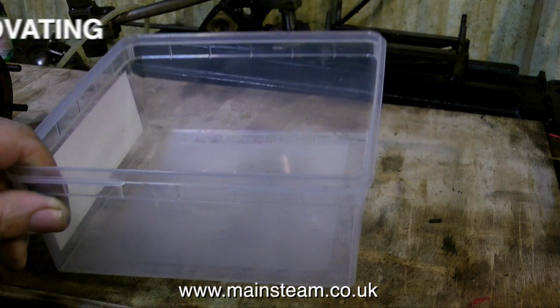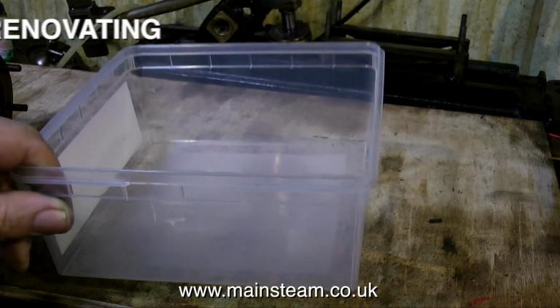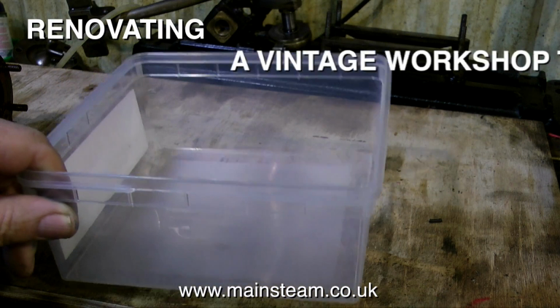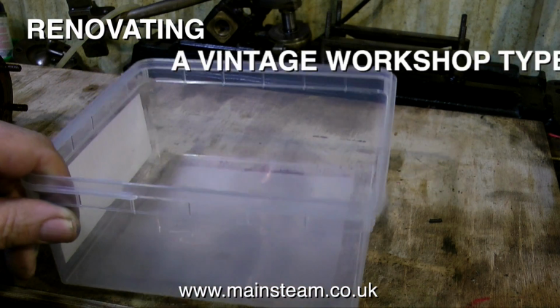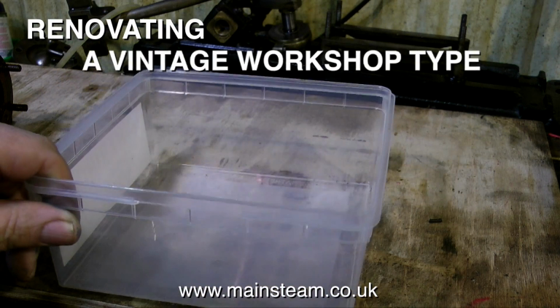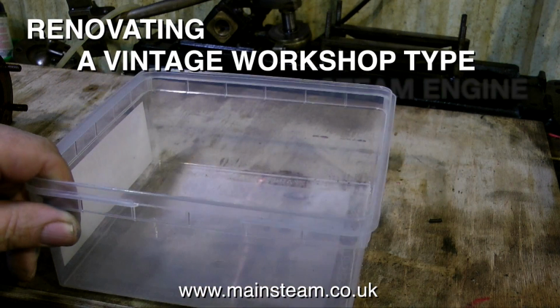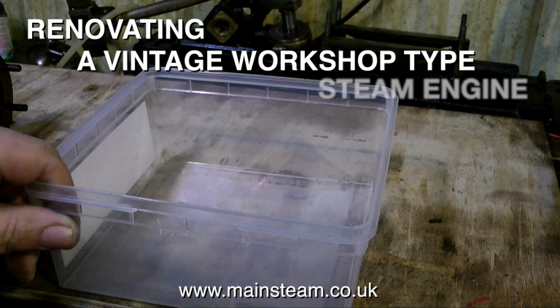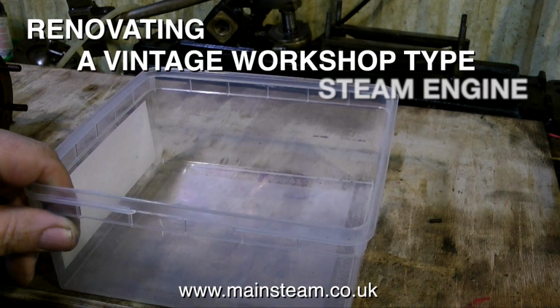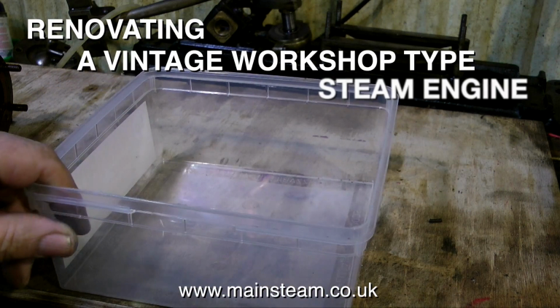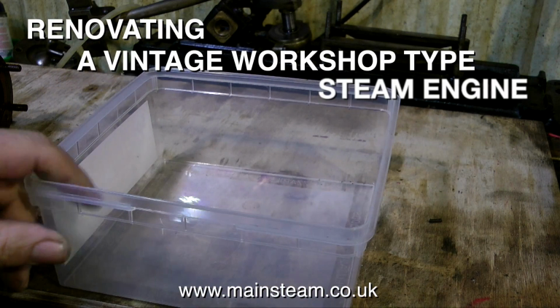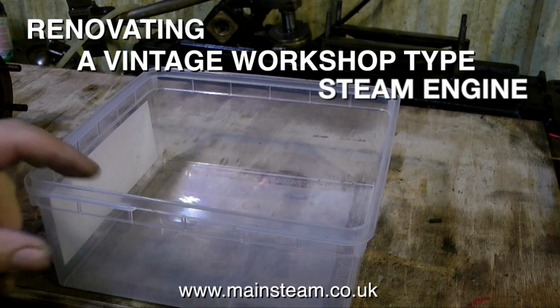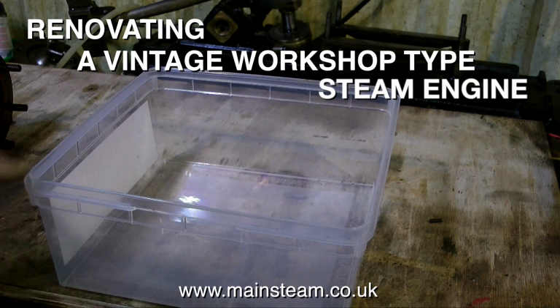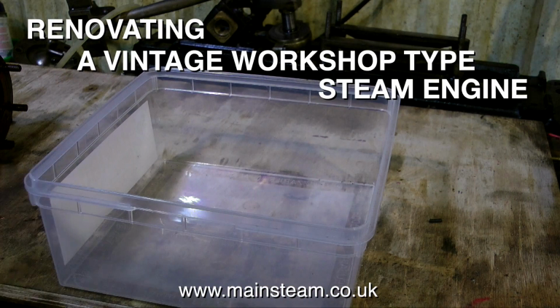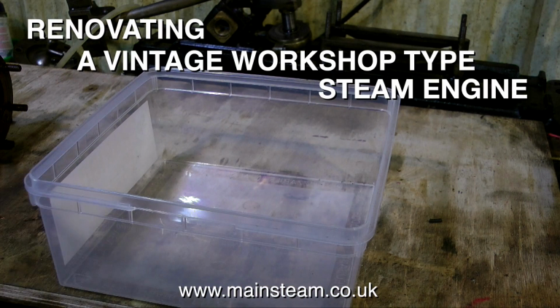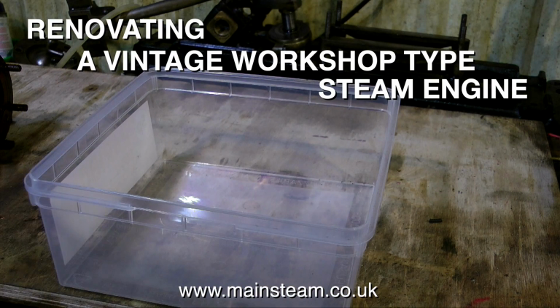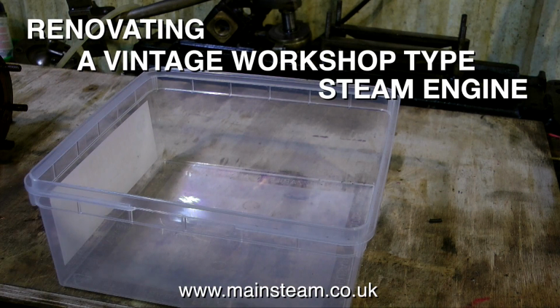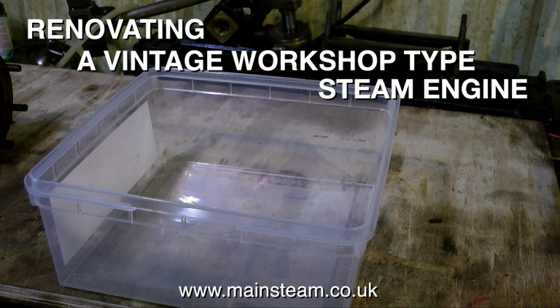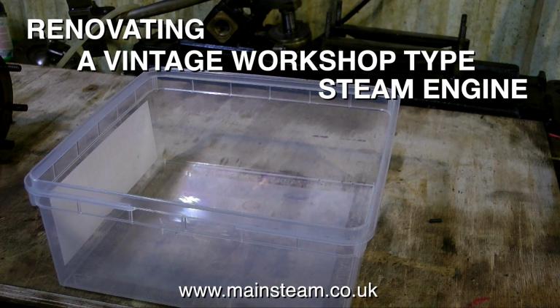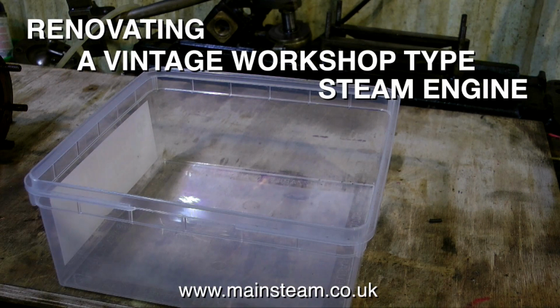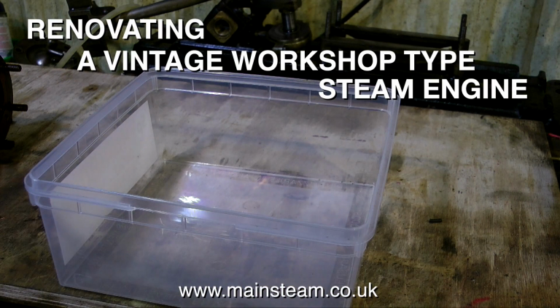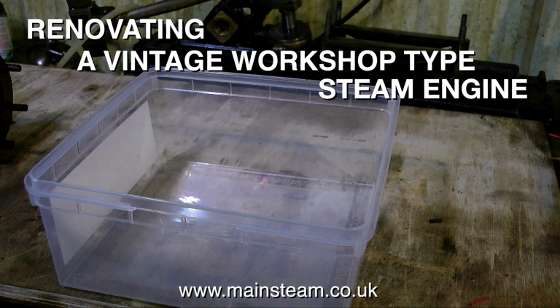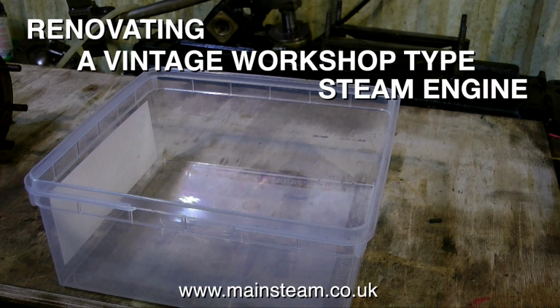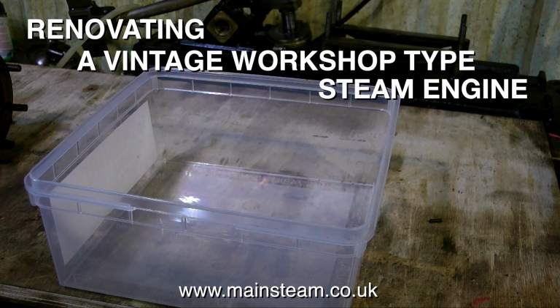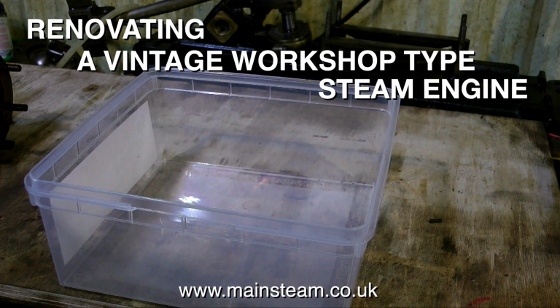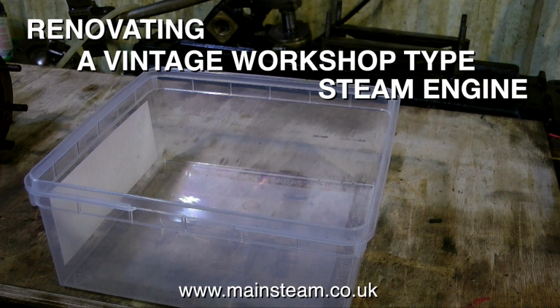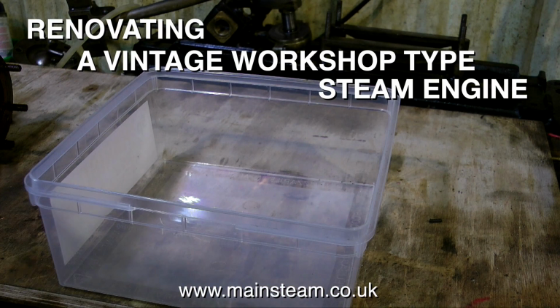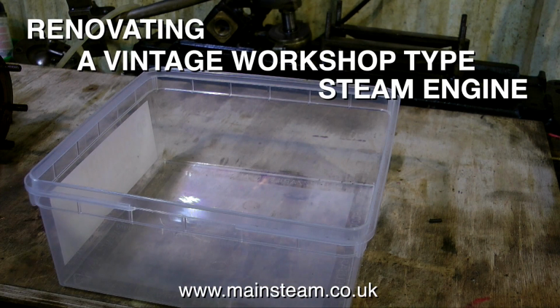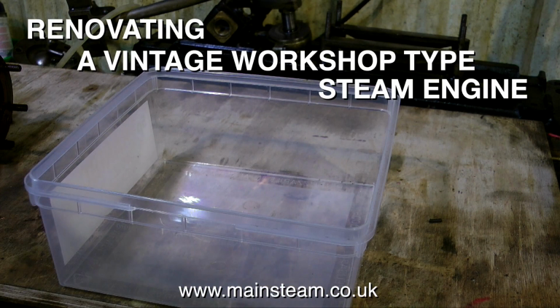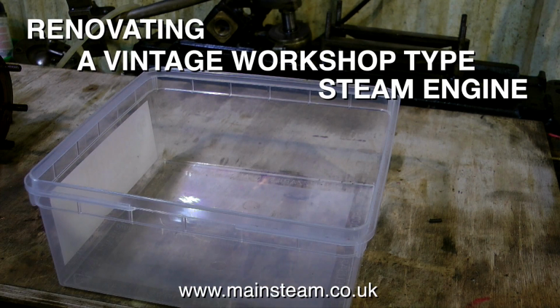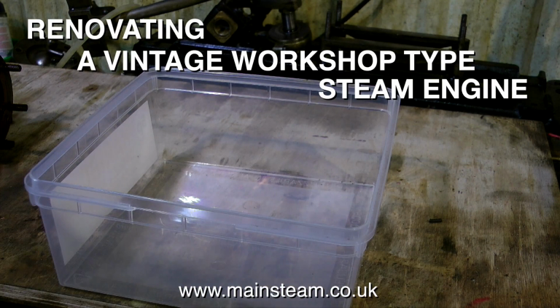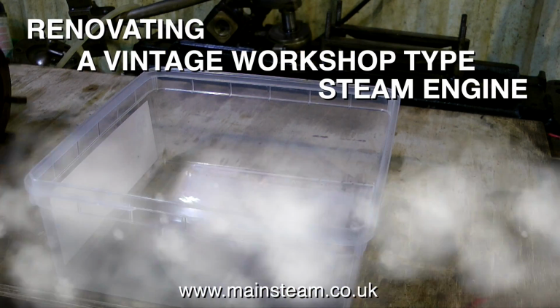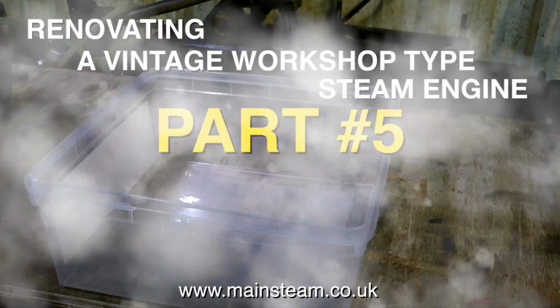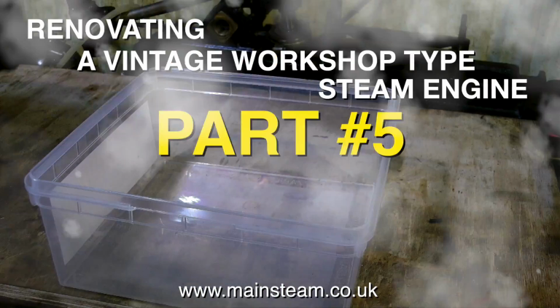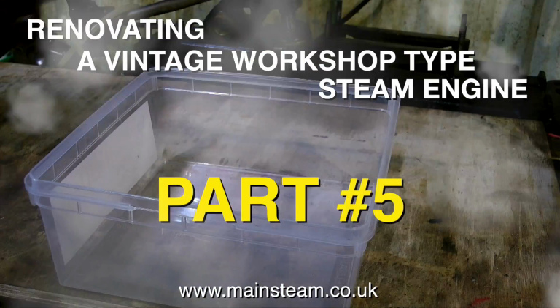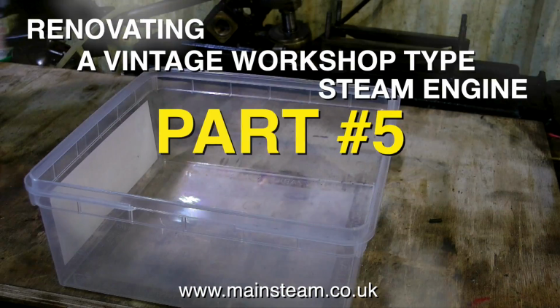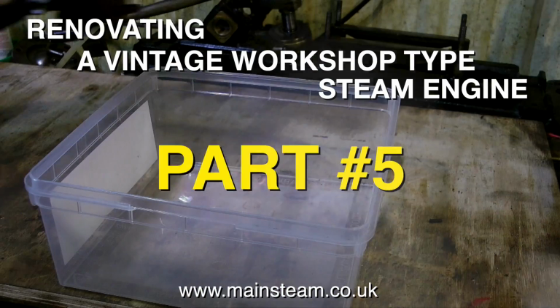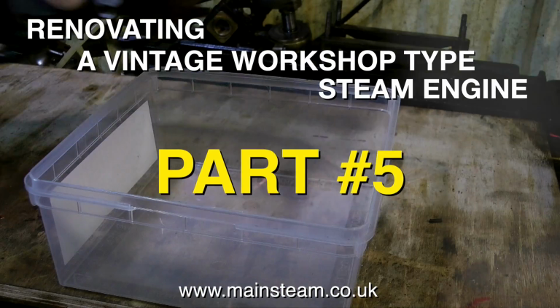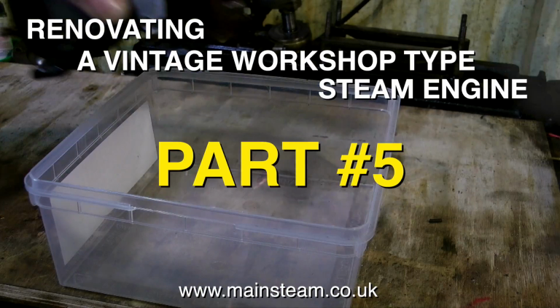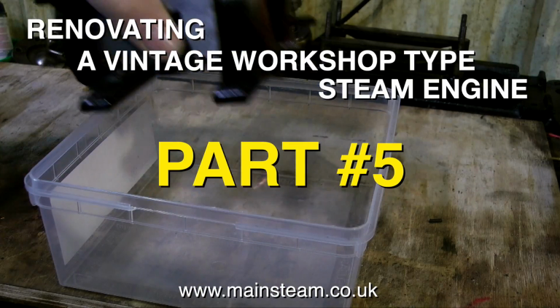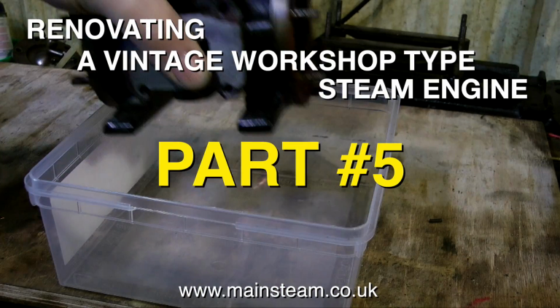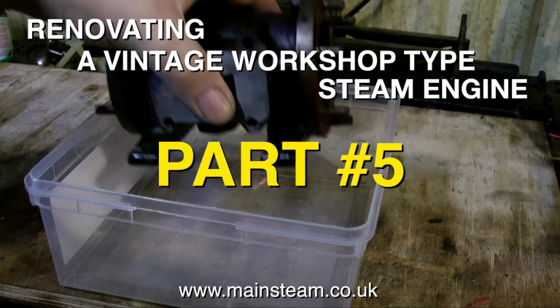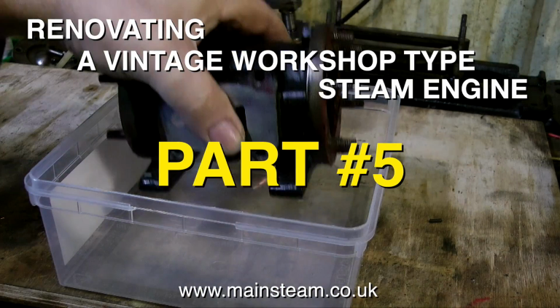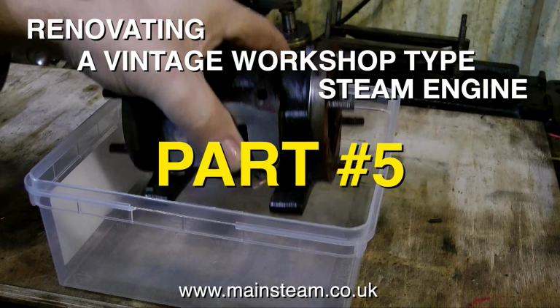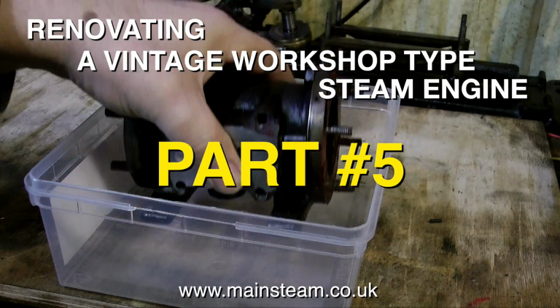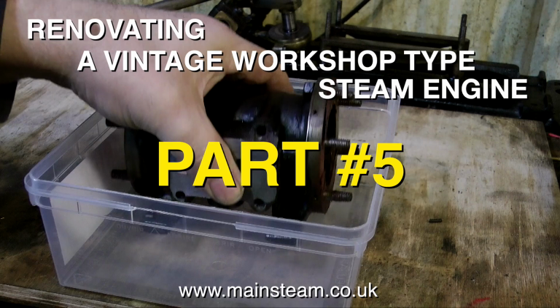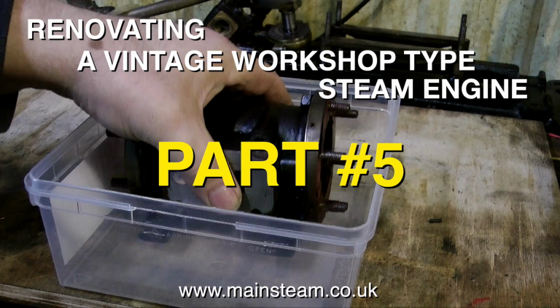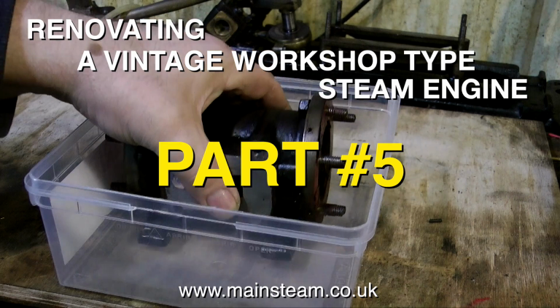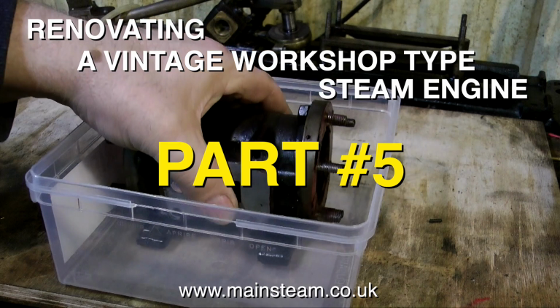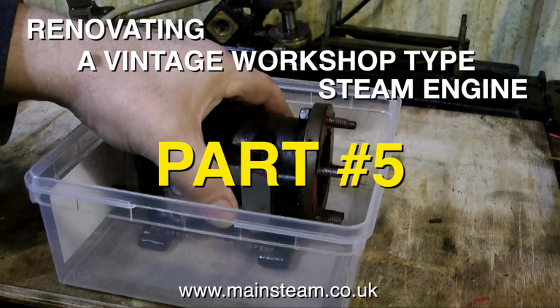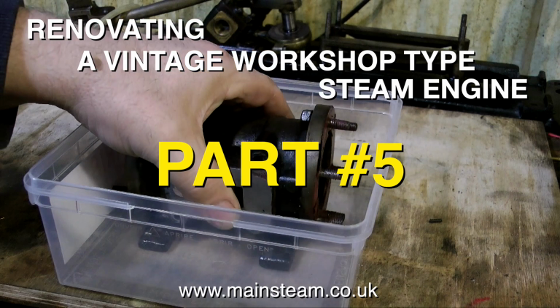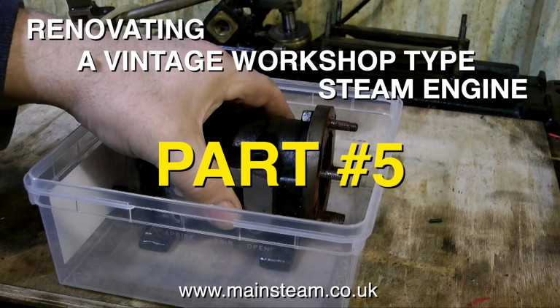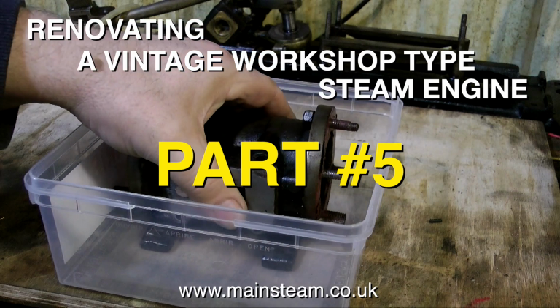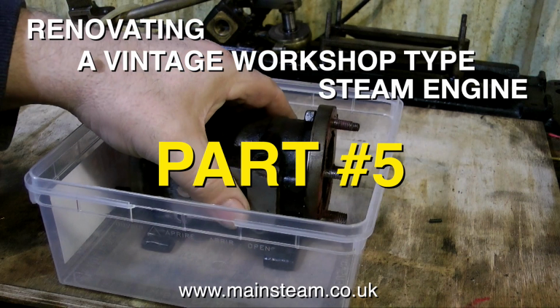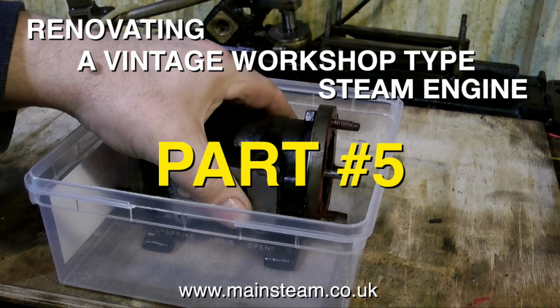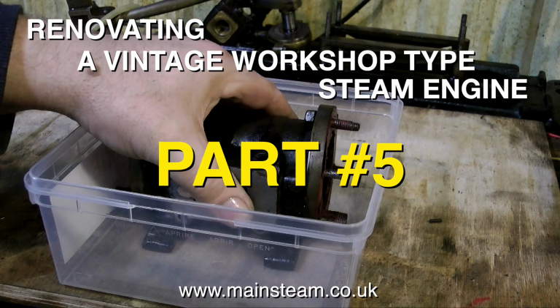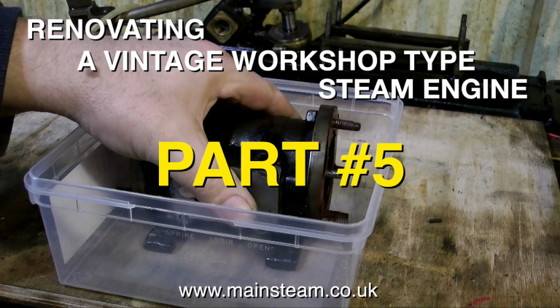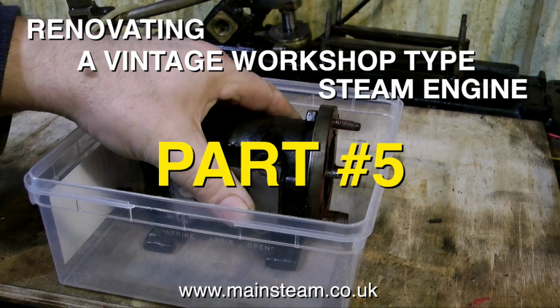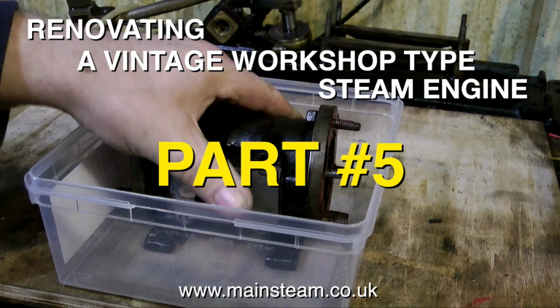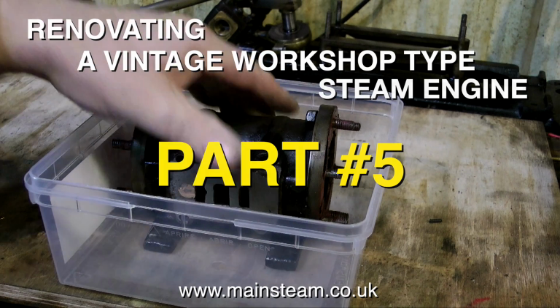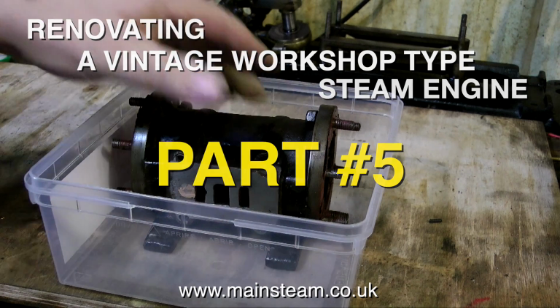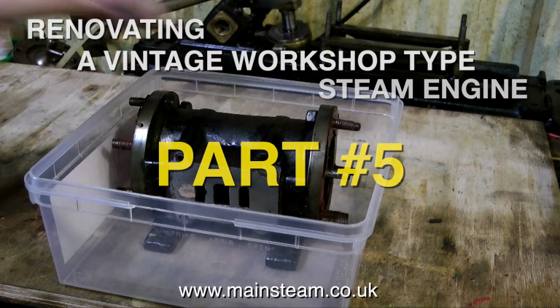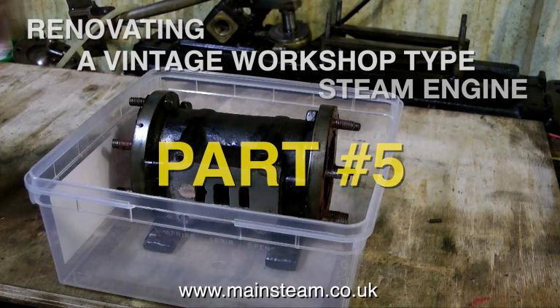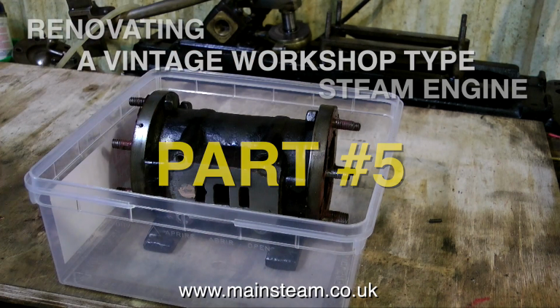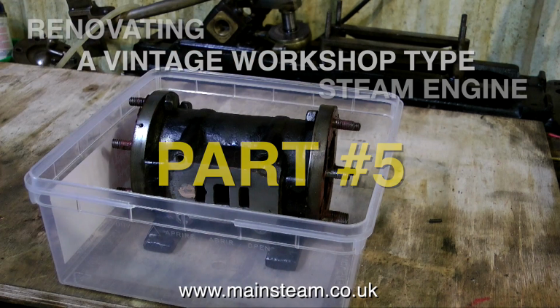Welcome to renovating a vintage workshop type steam engine. This is part five and I'm showing how I fix the cylinder.